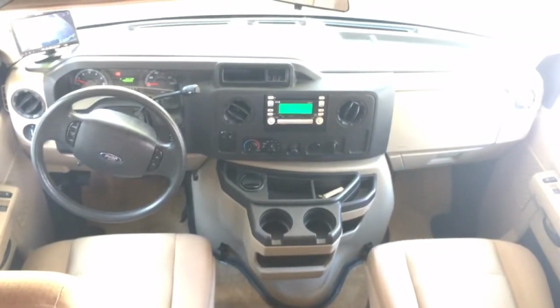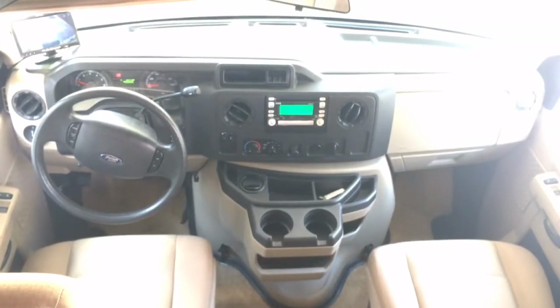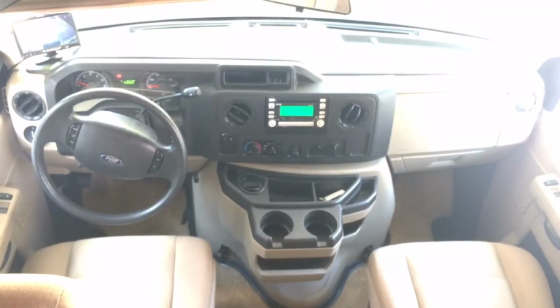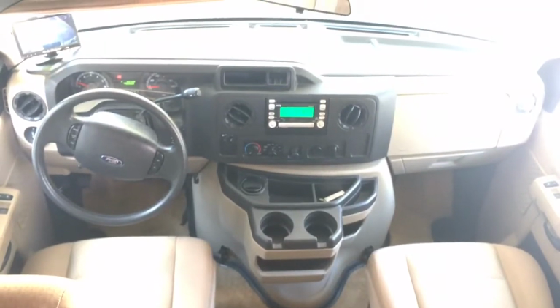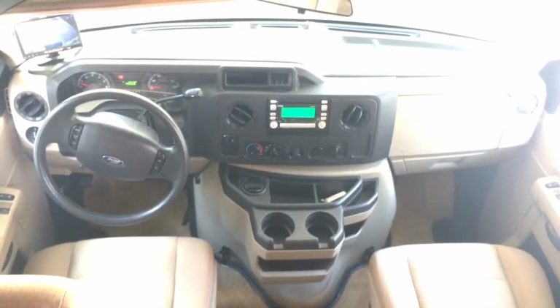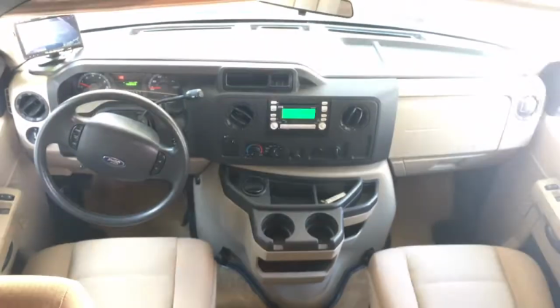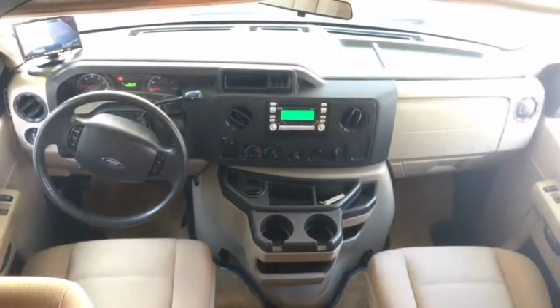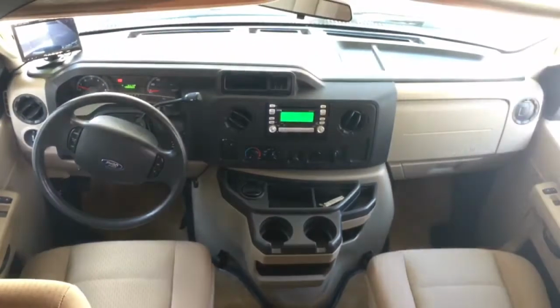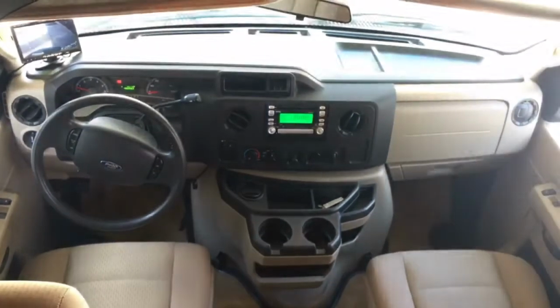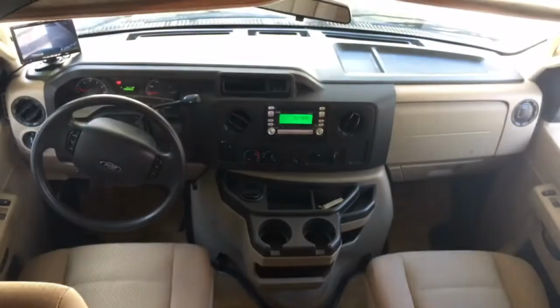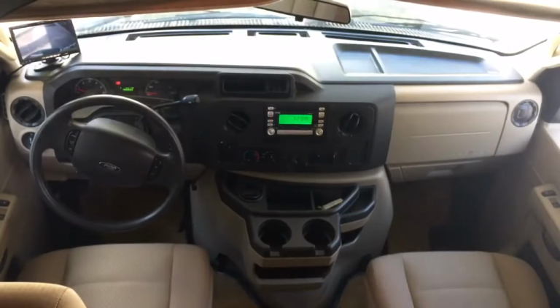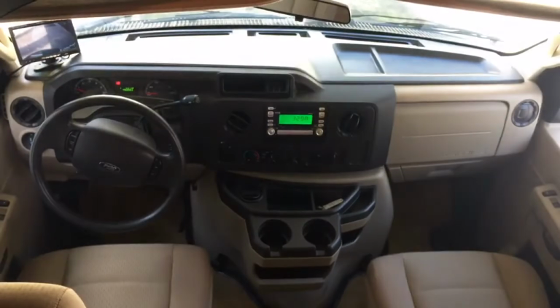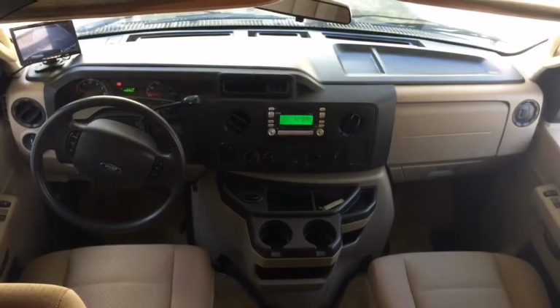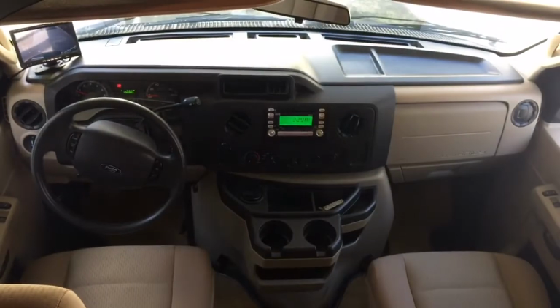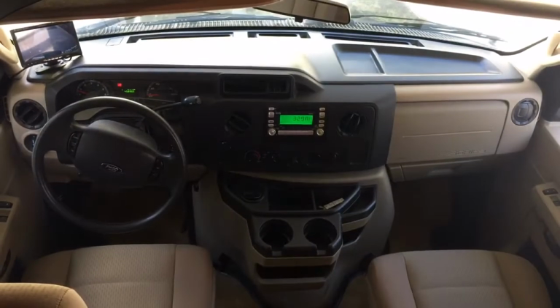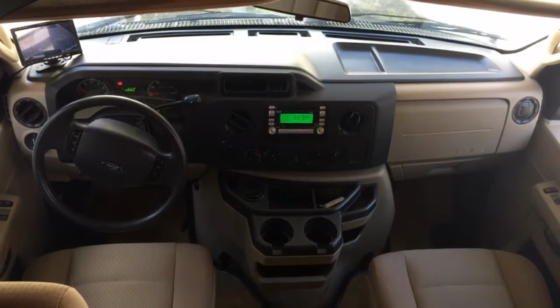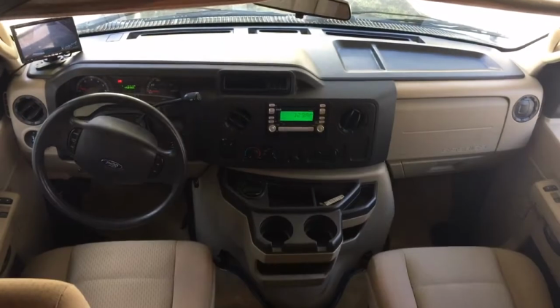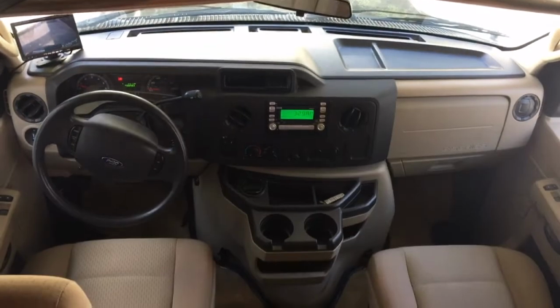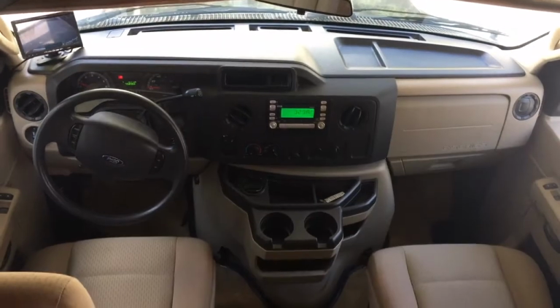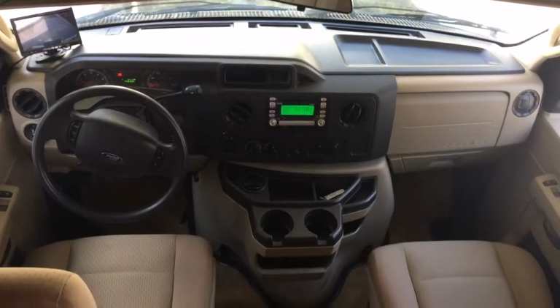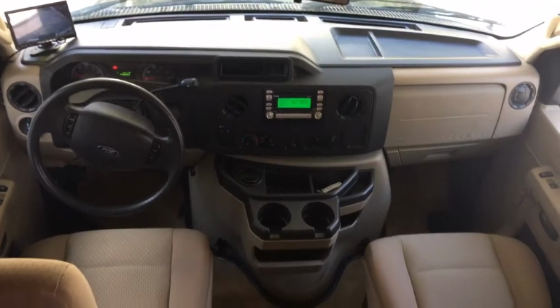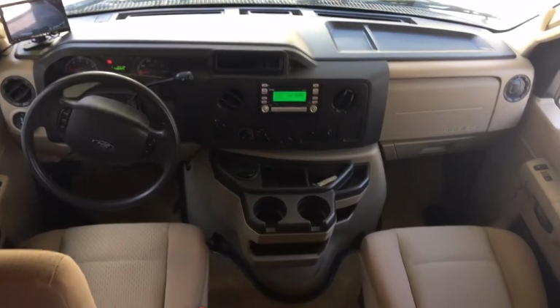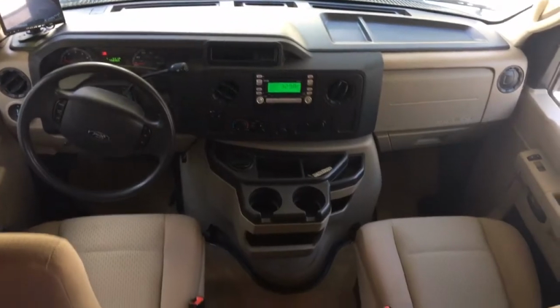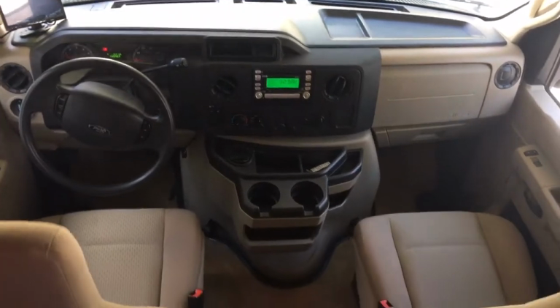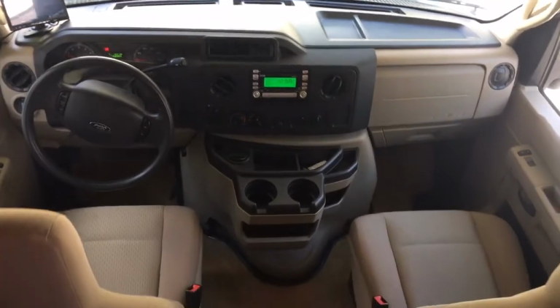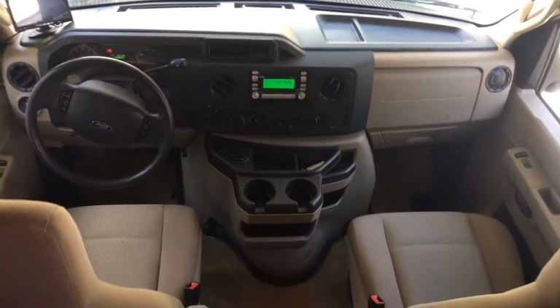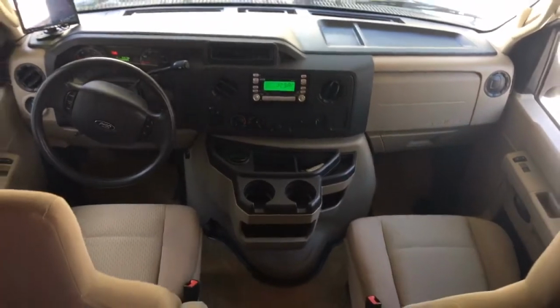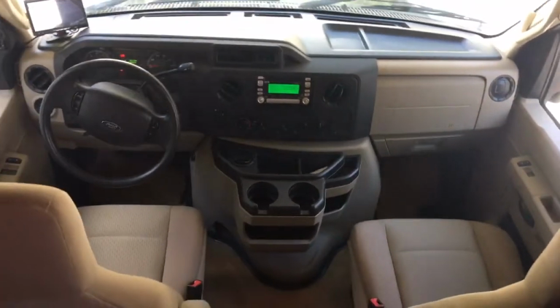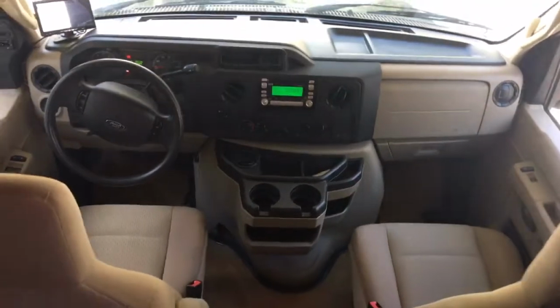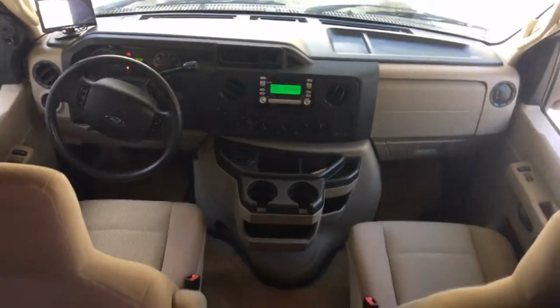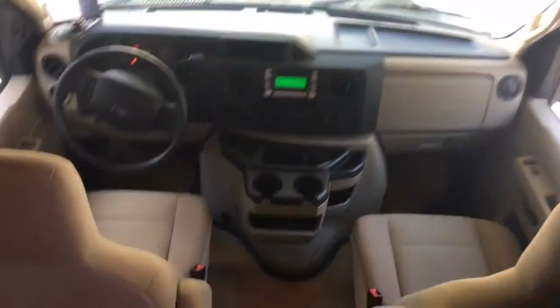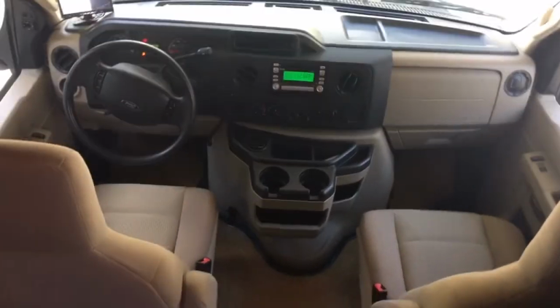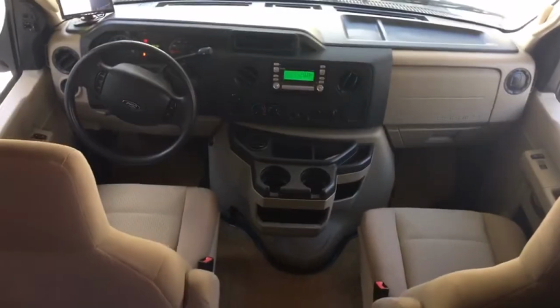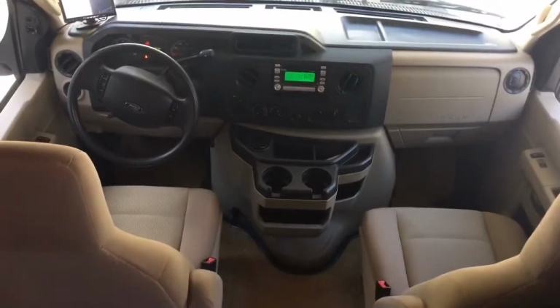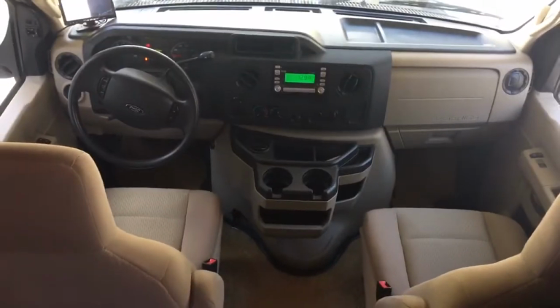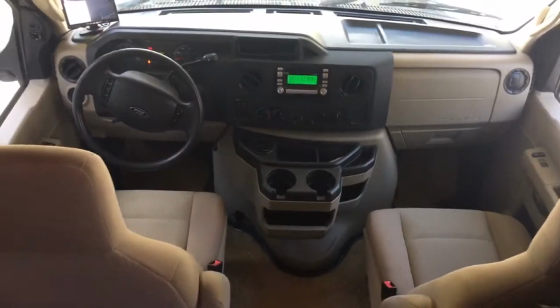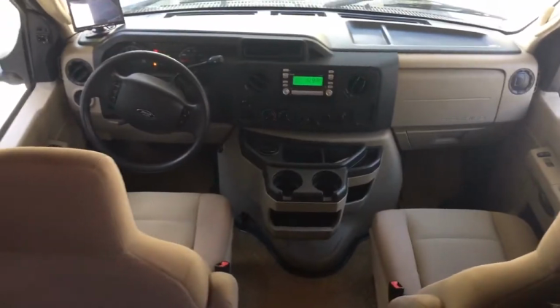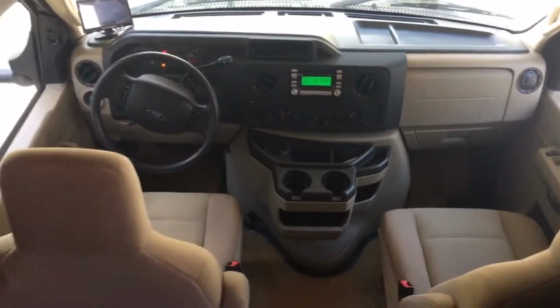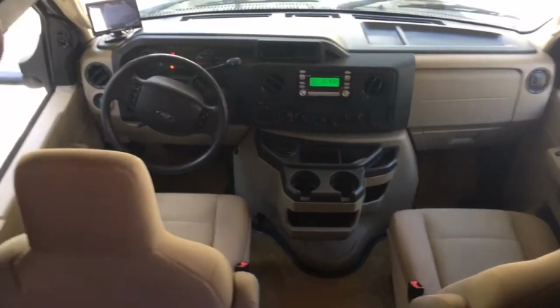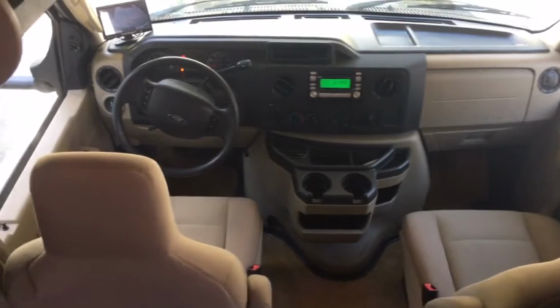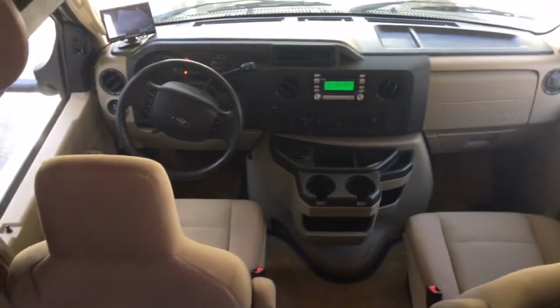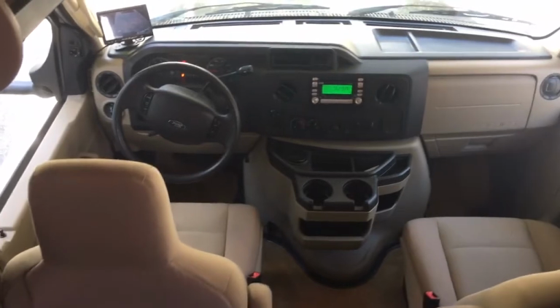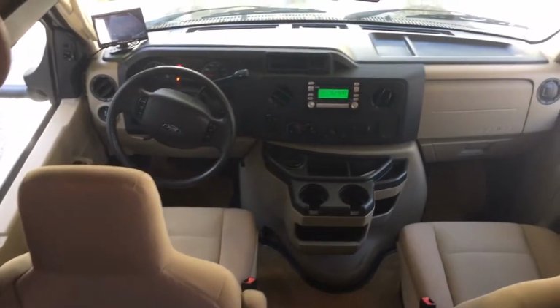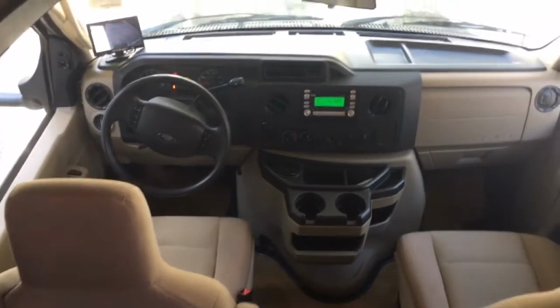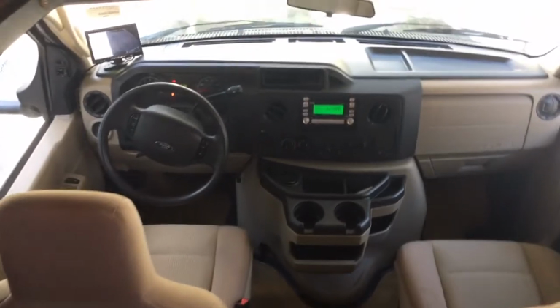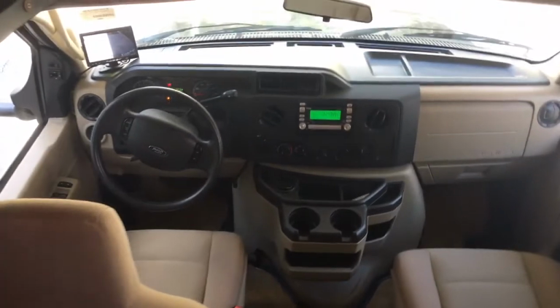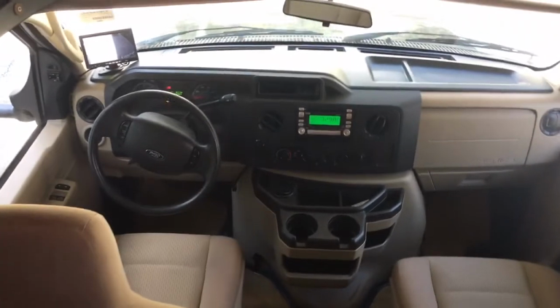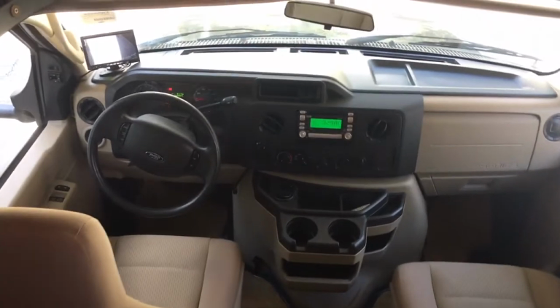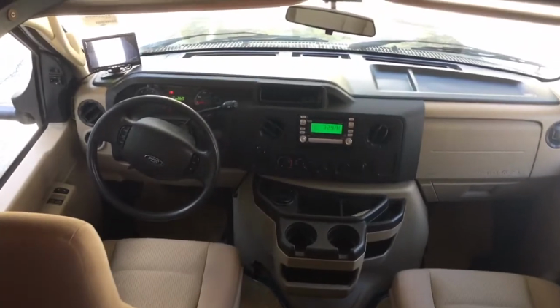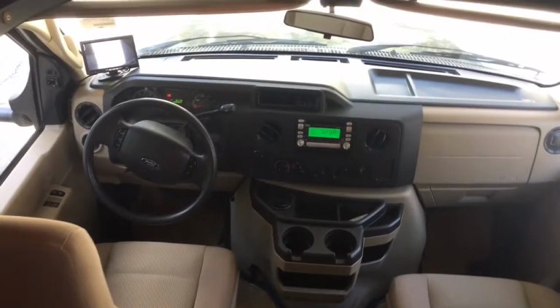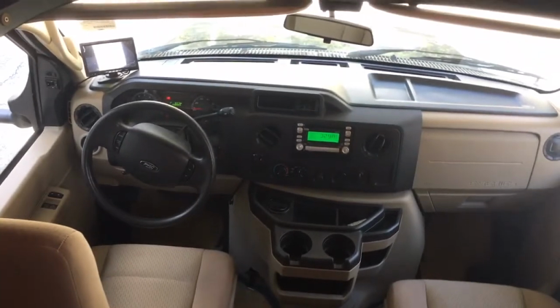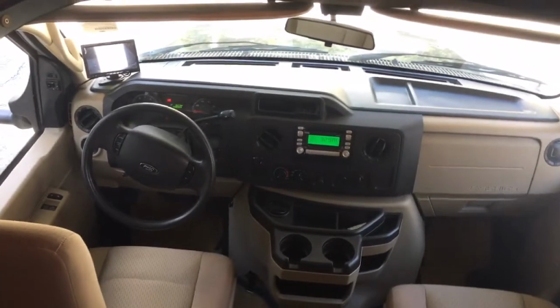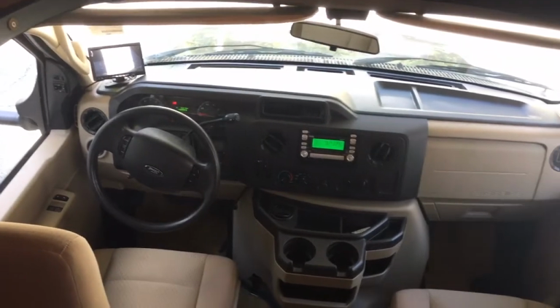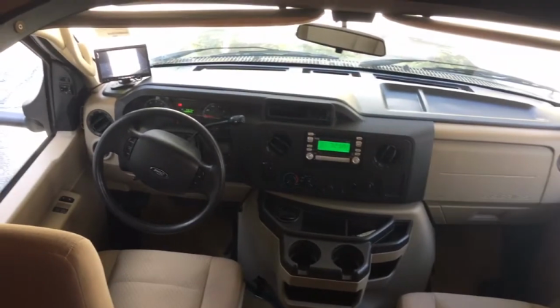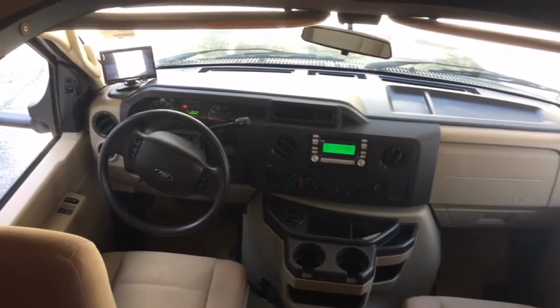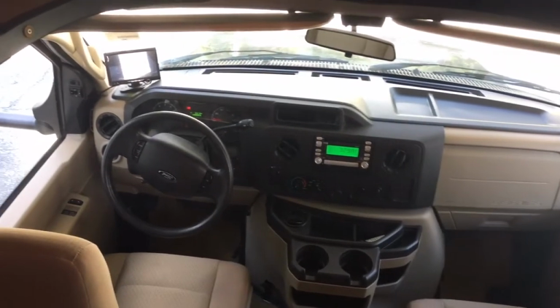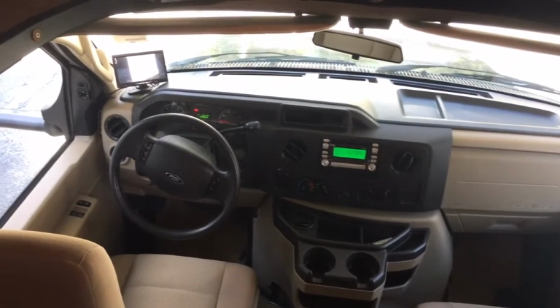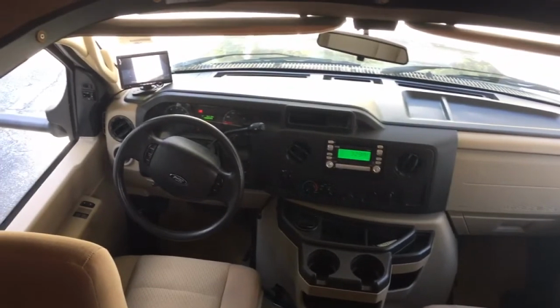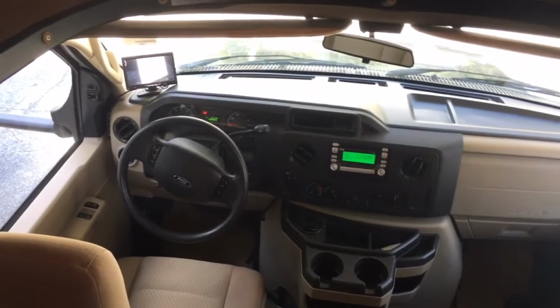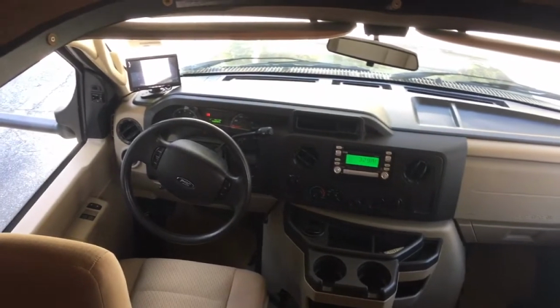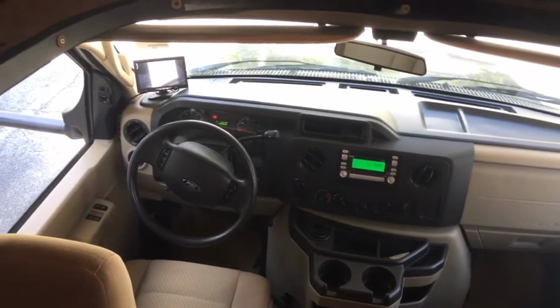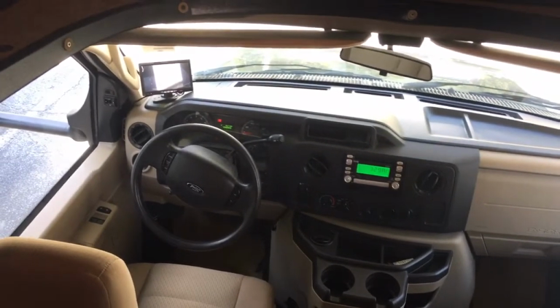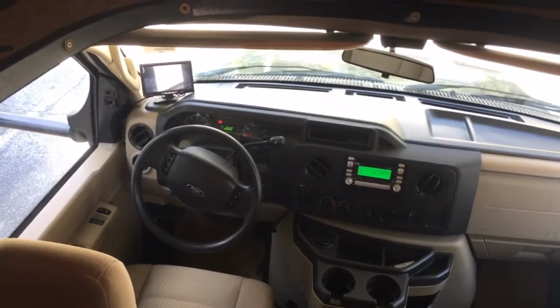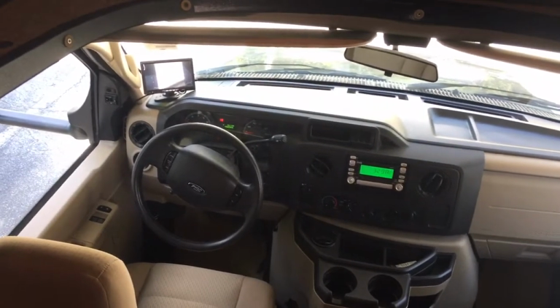Here I am inside the 2010 Fleetwood Tioga 31M. It's got 45,890 miles.